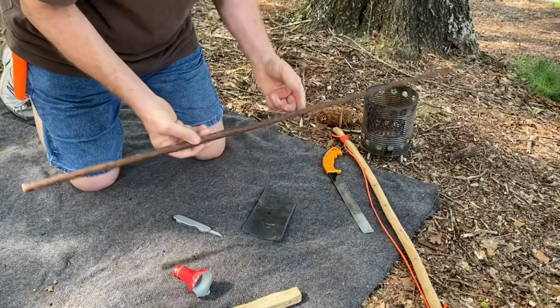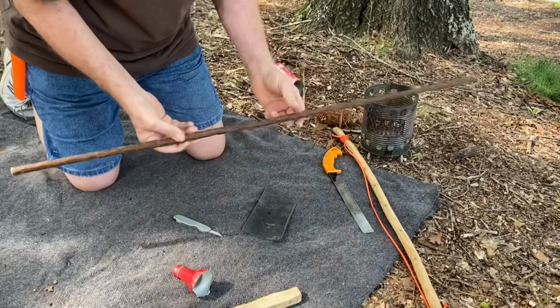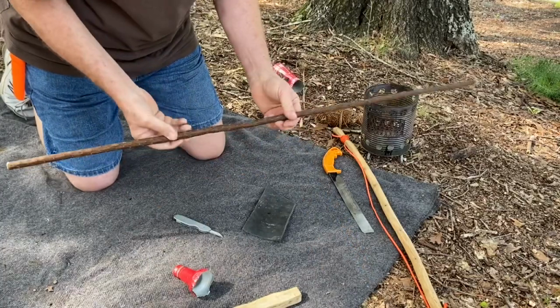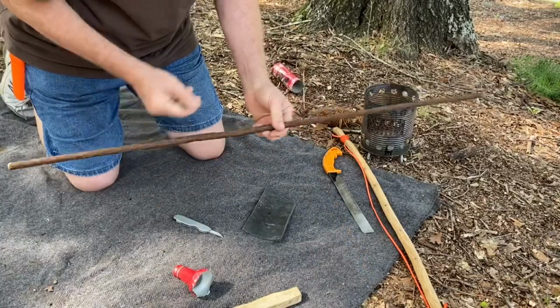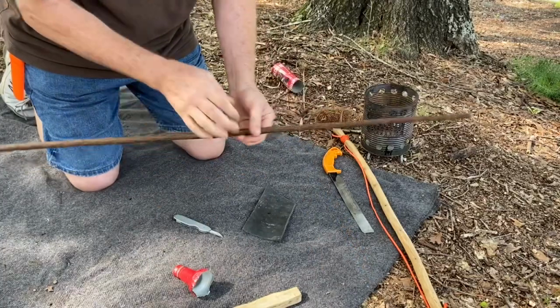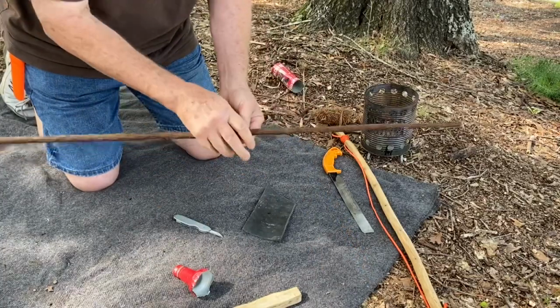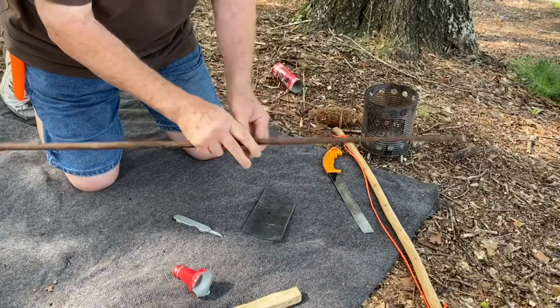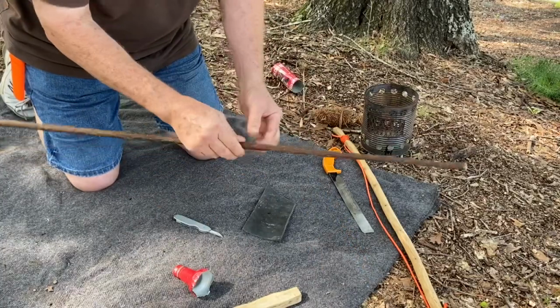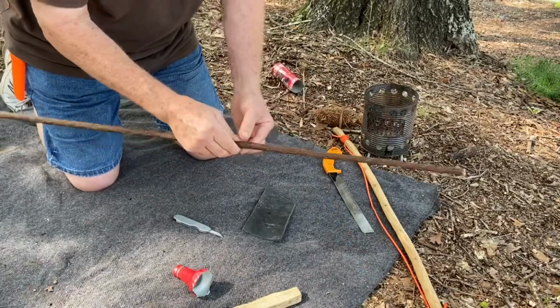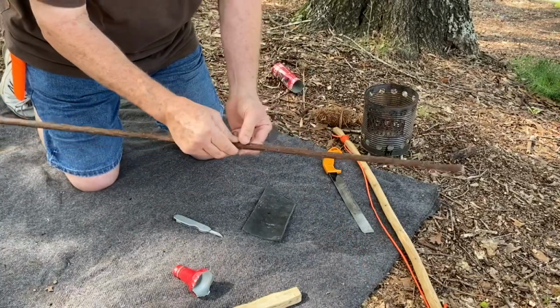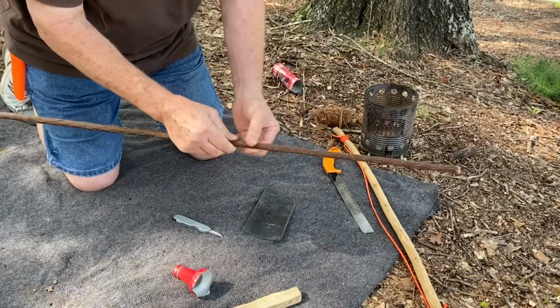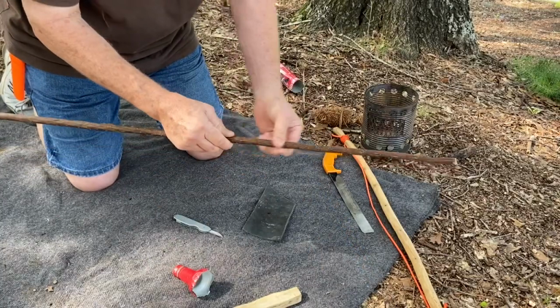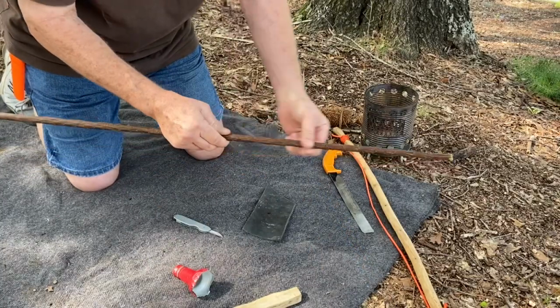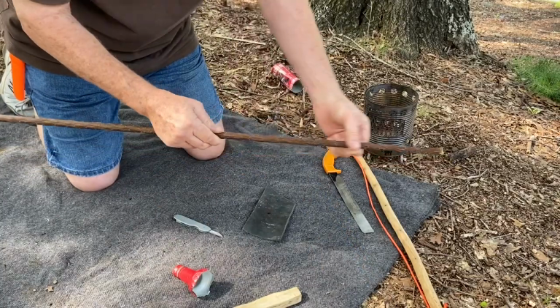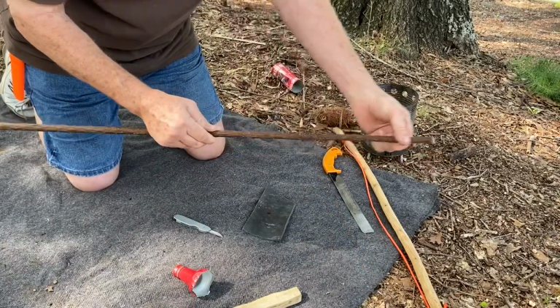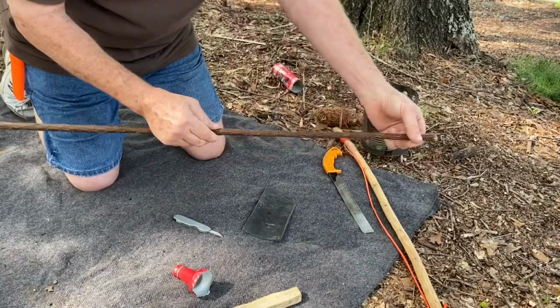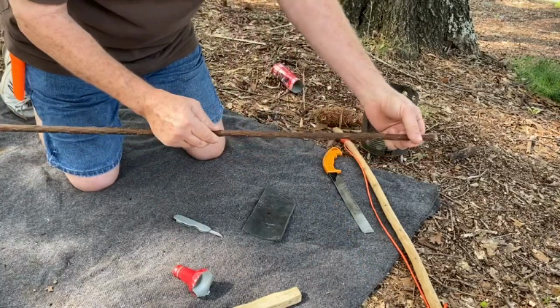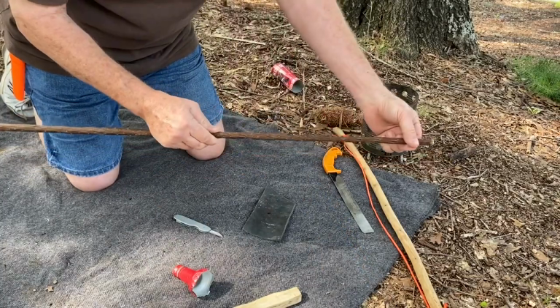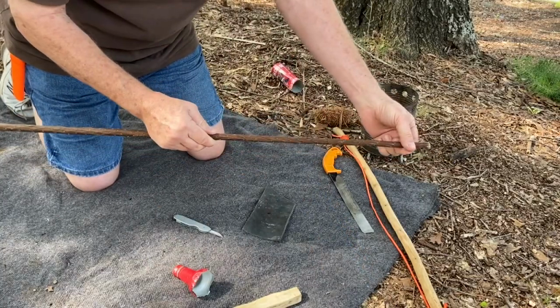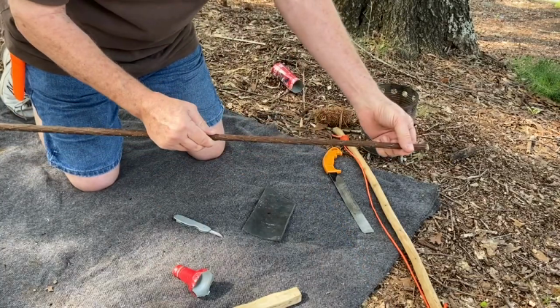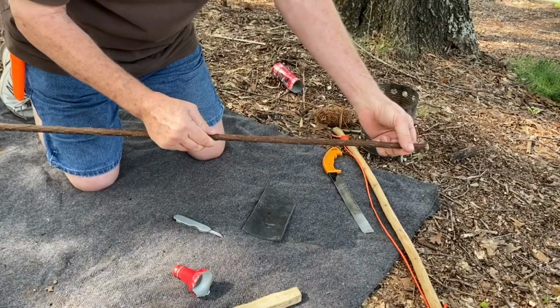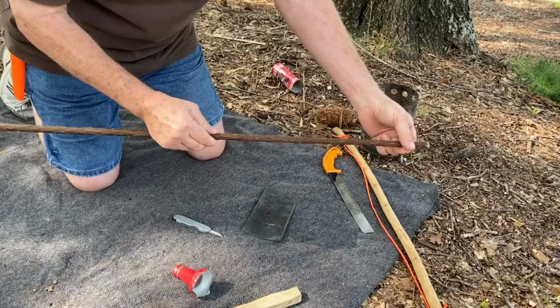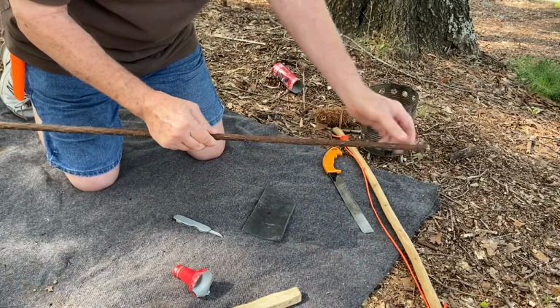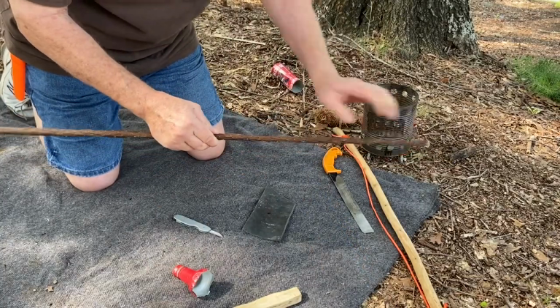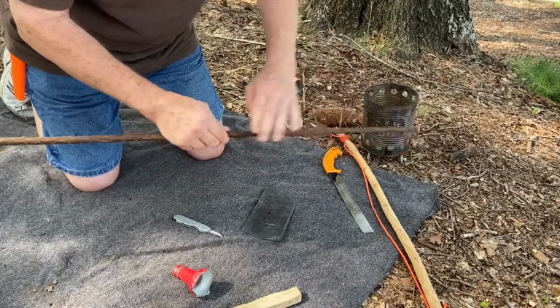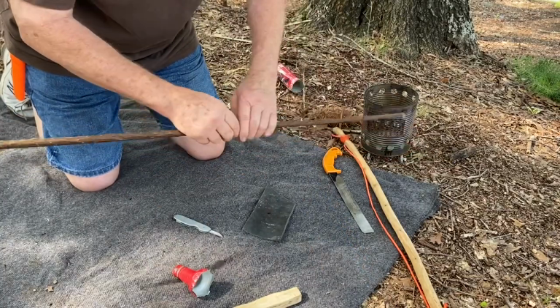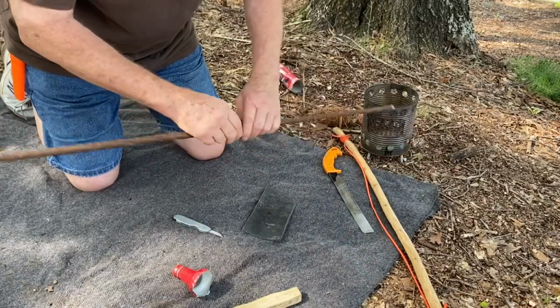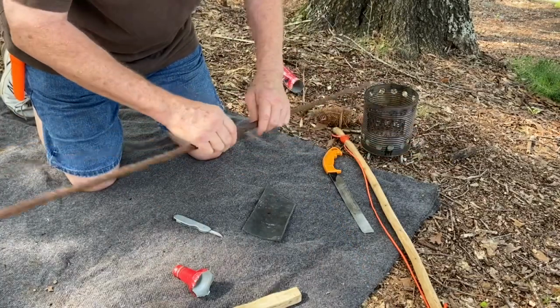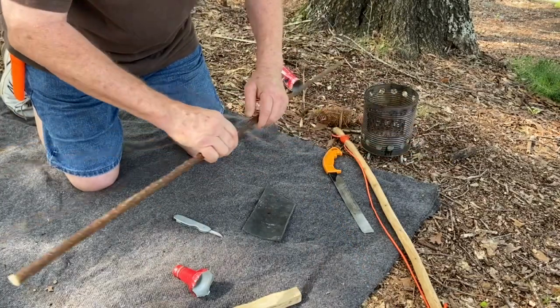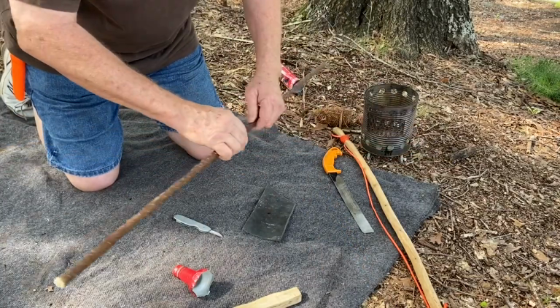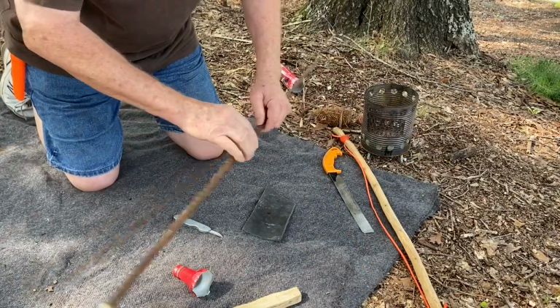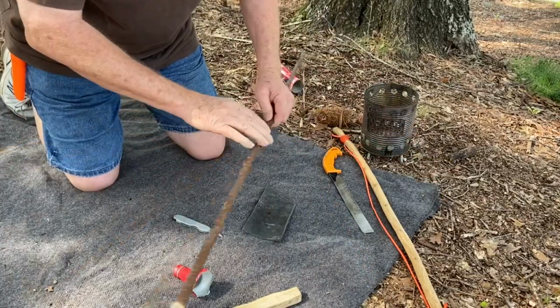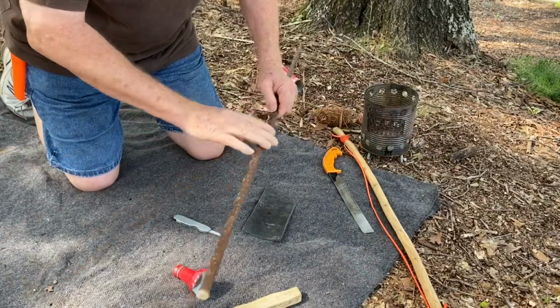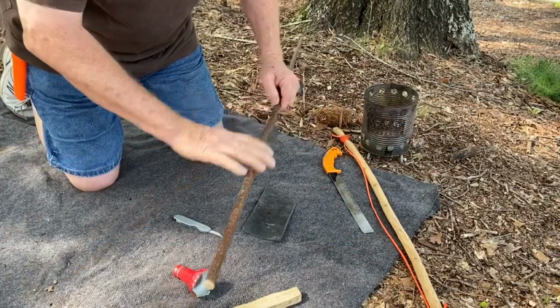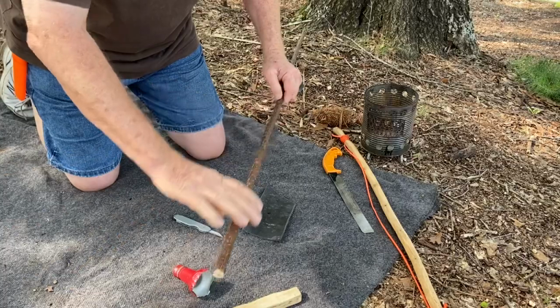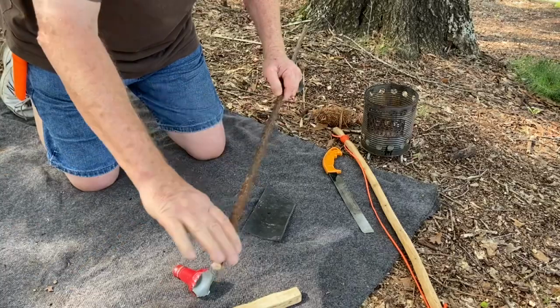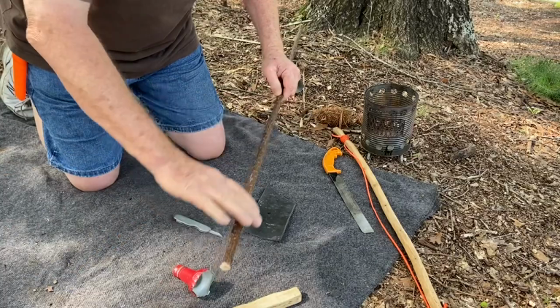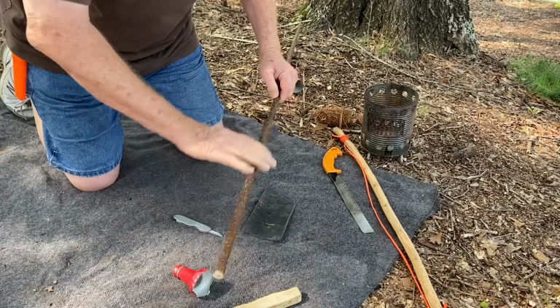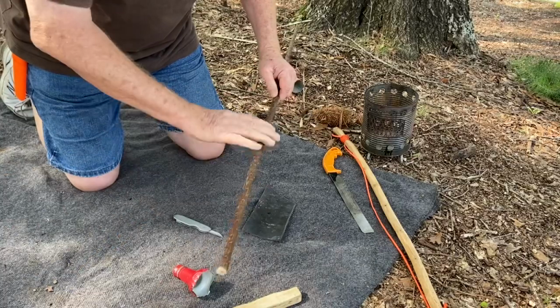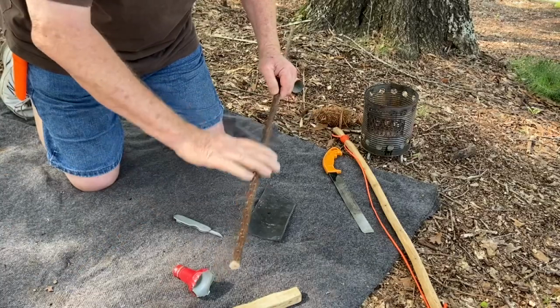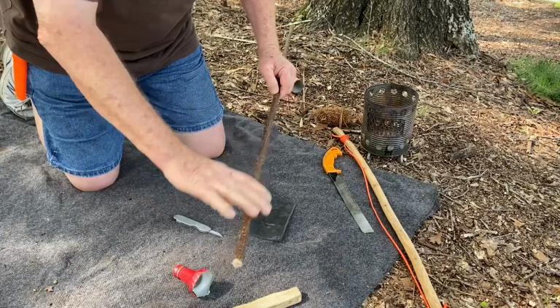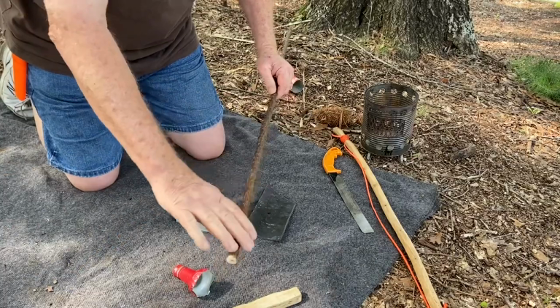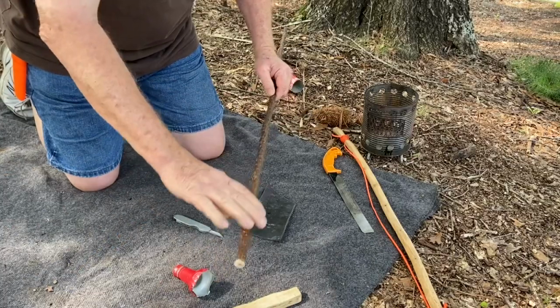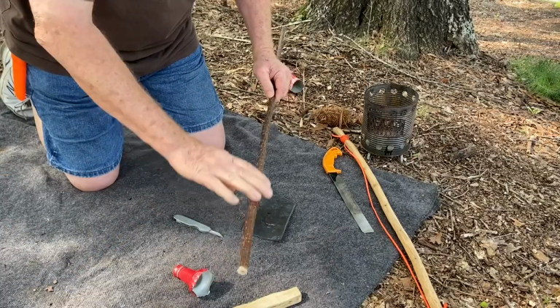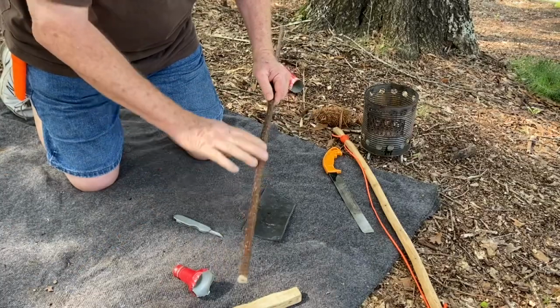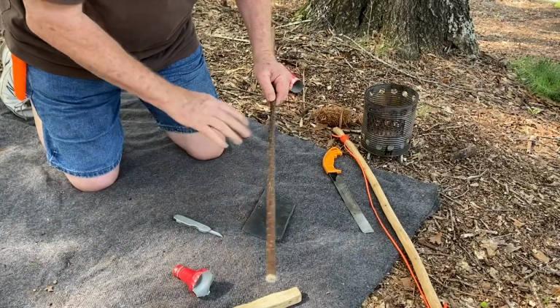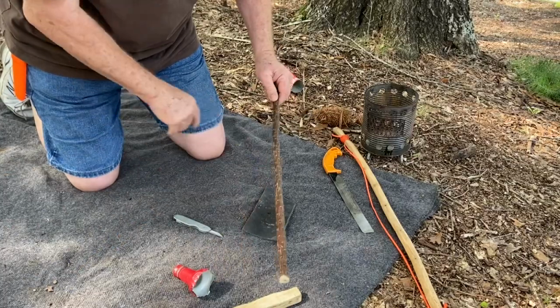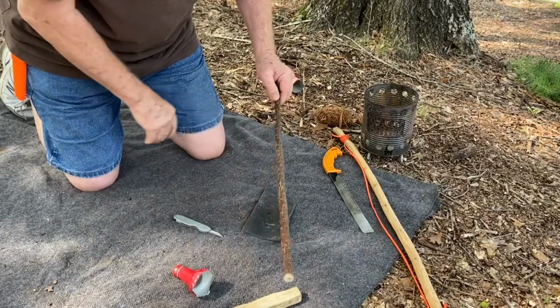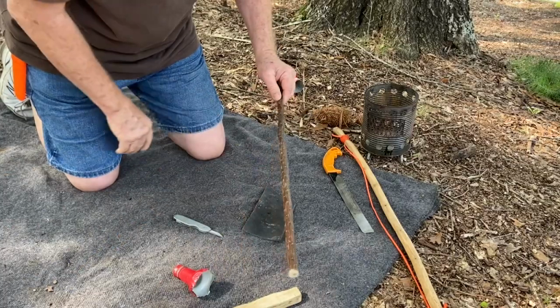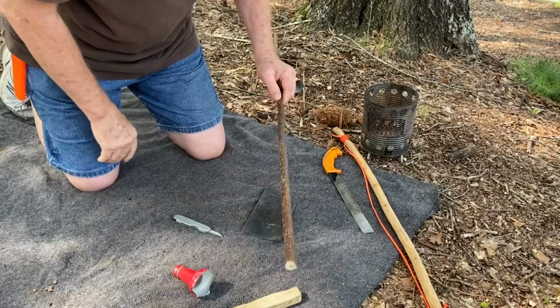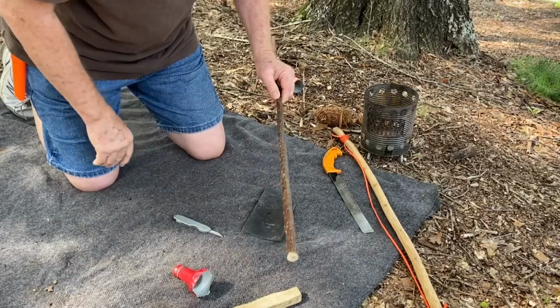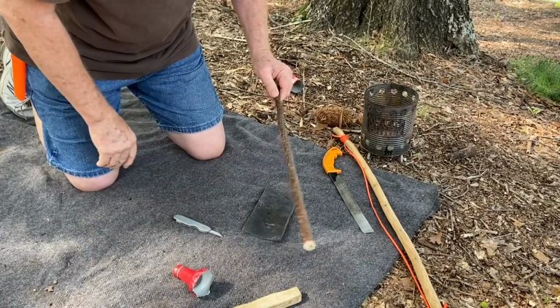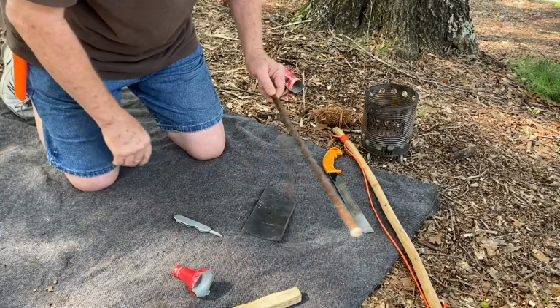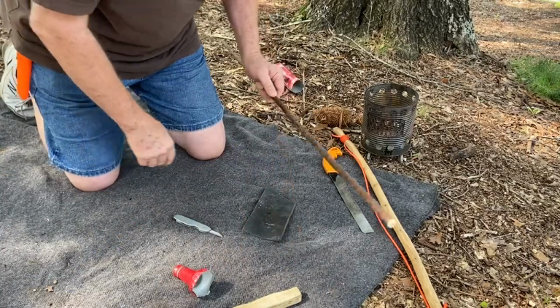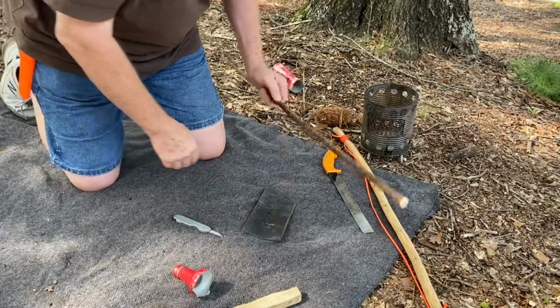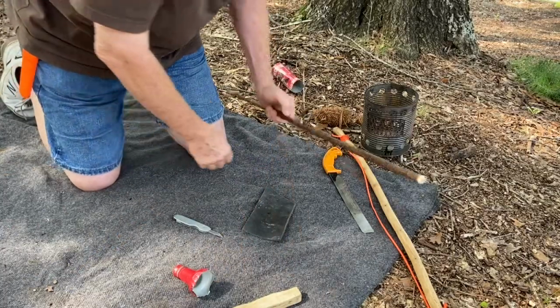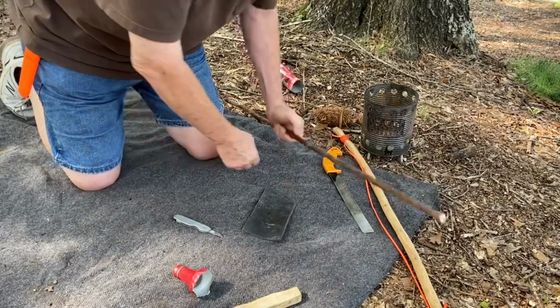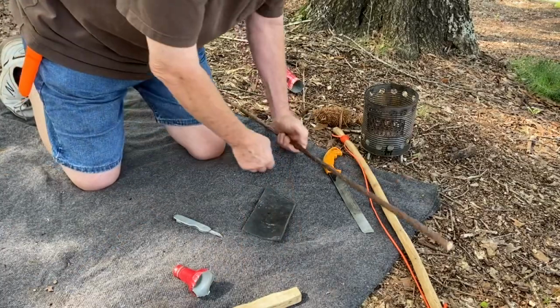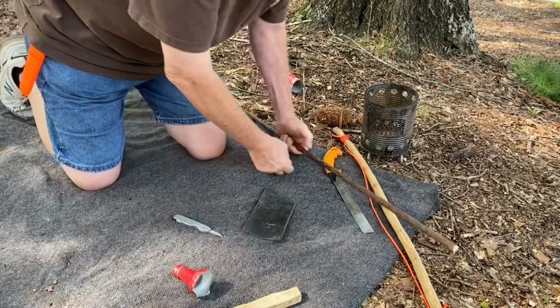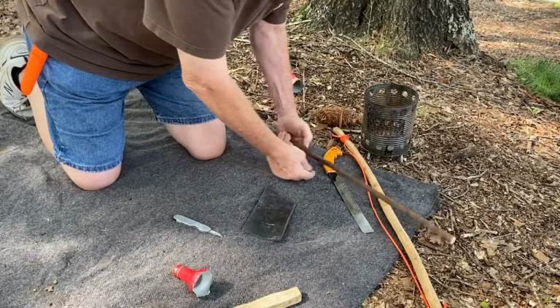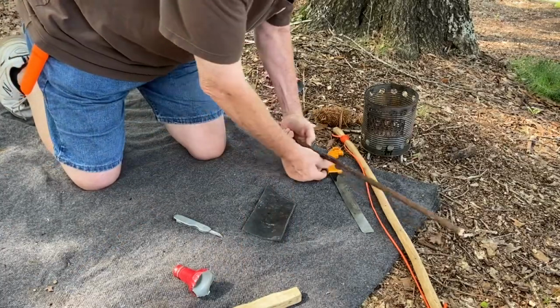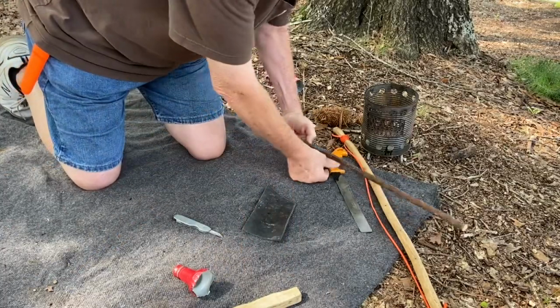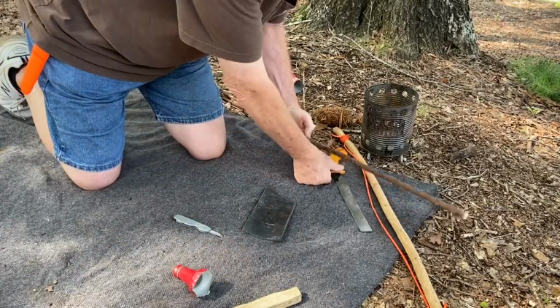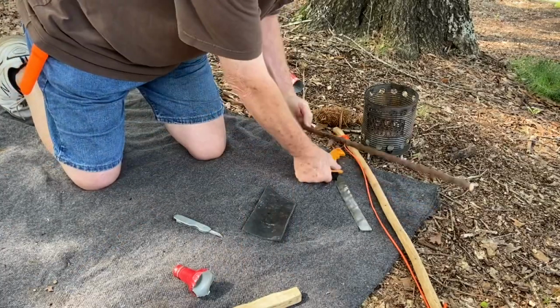This part here I'll use for a hand drill spindle. This other part is really too thick for a hand drill spindle, so we'll cut it off.